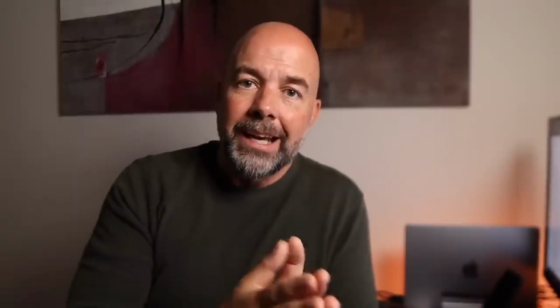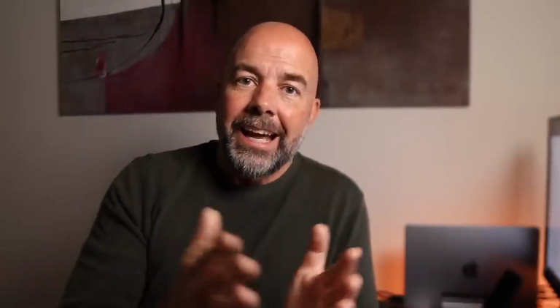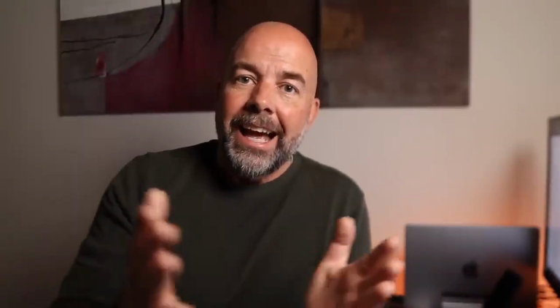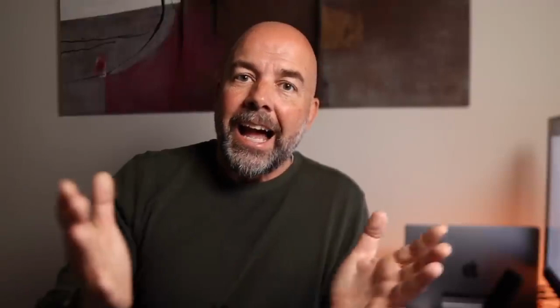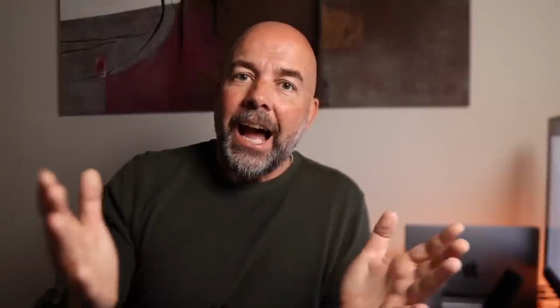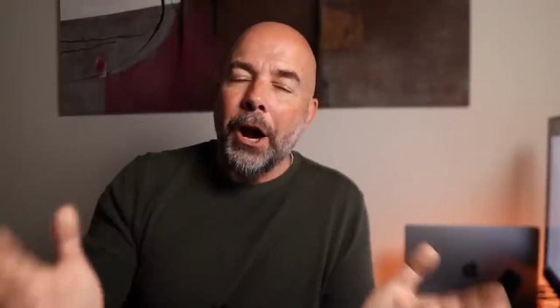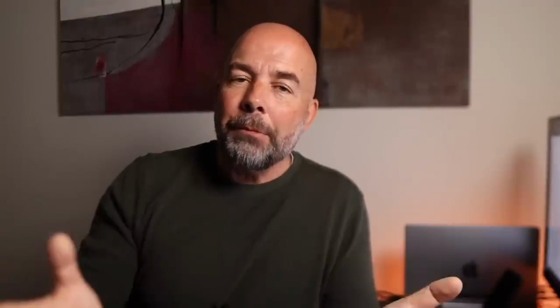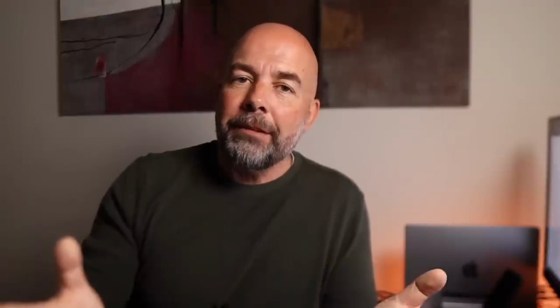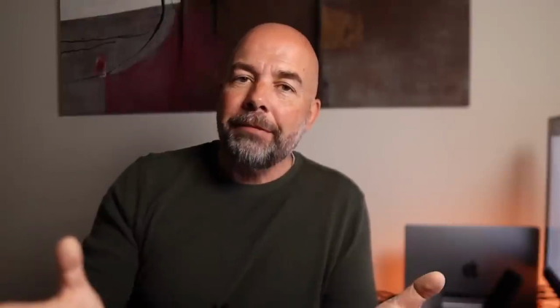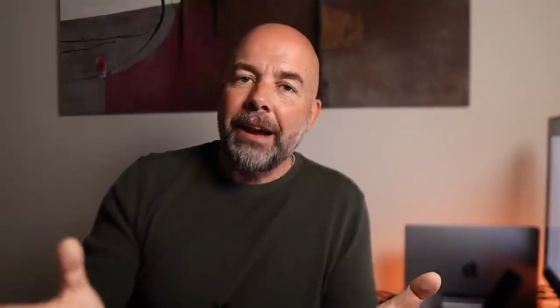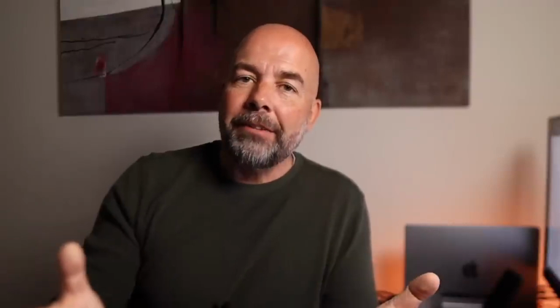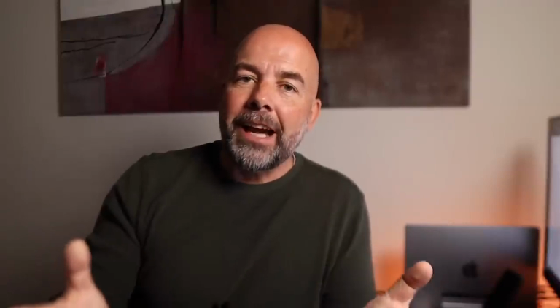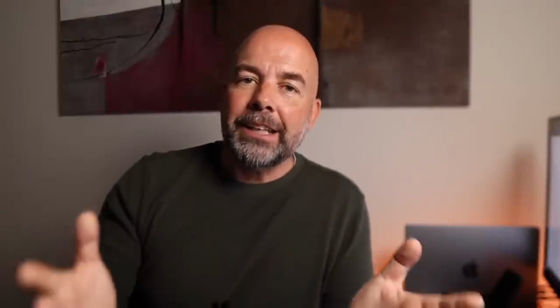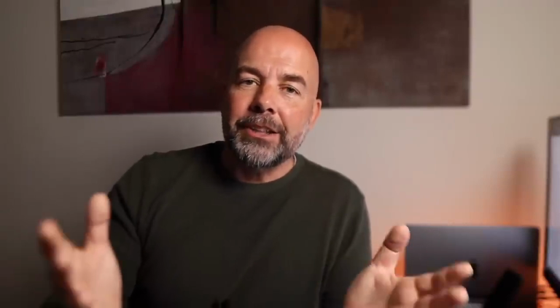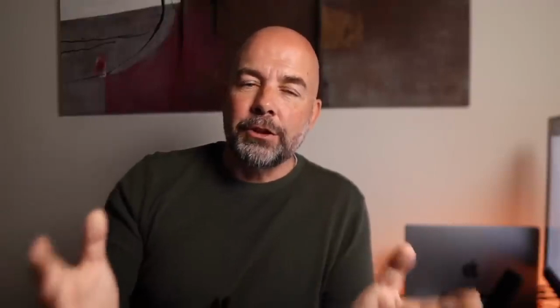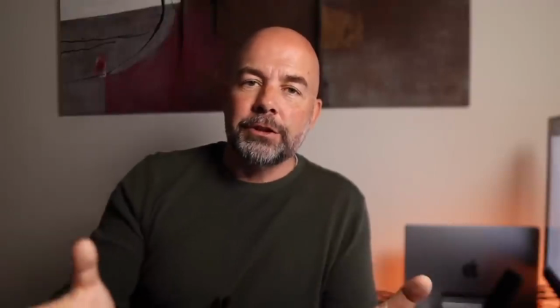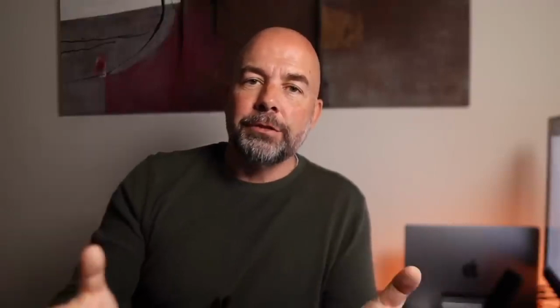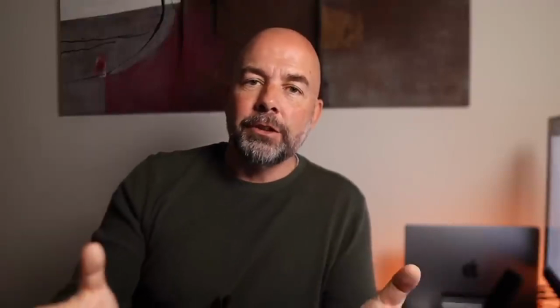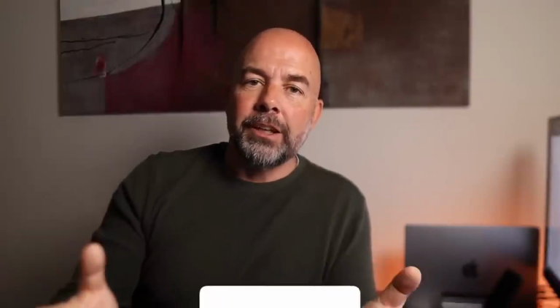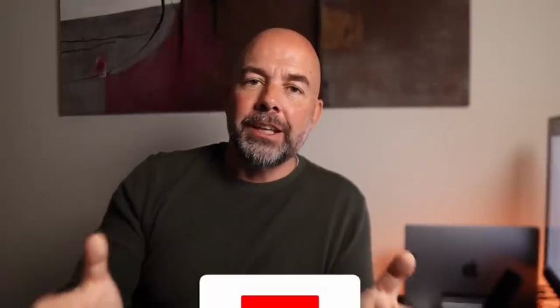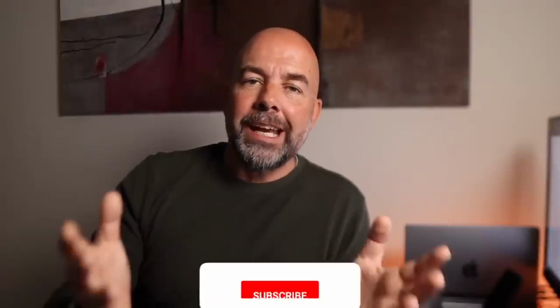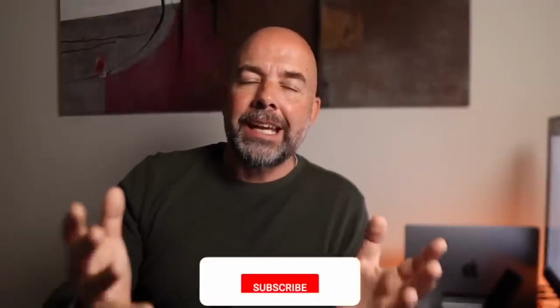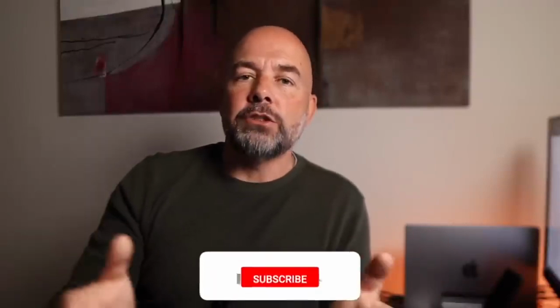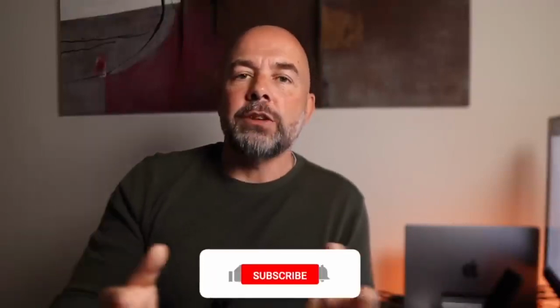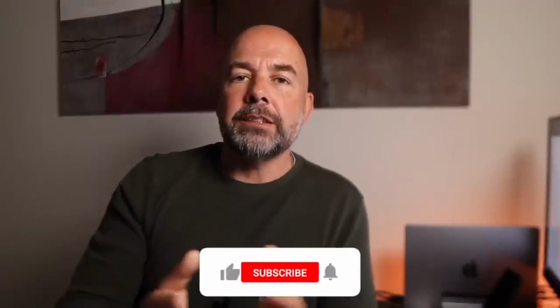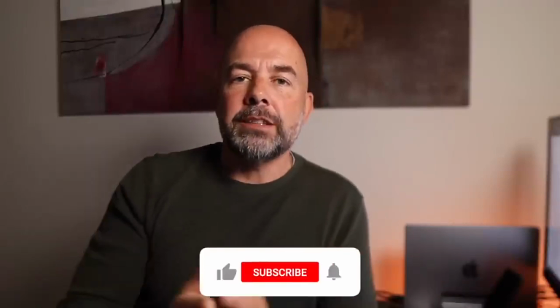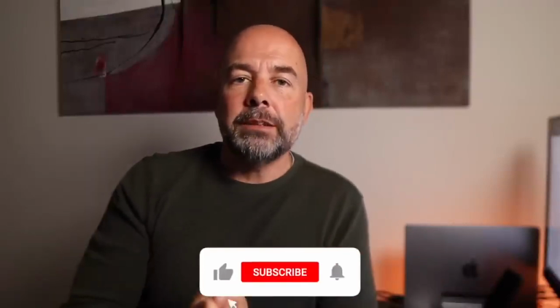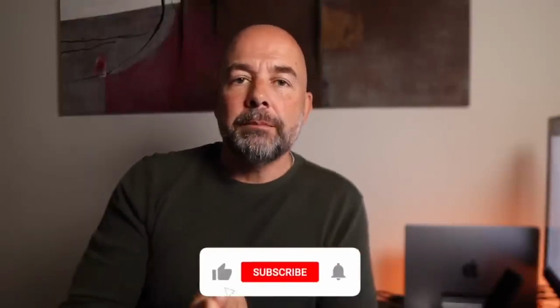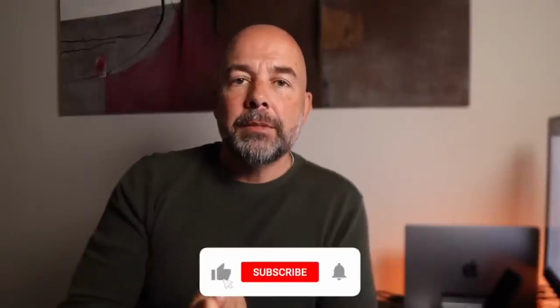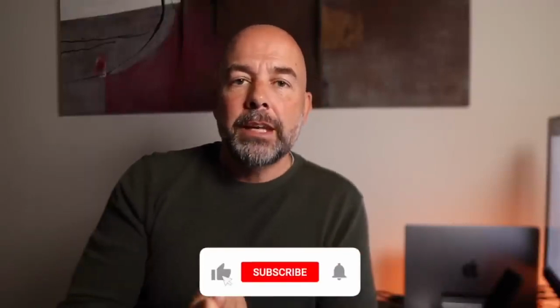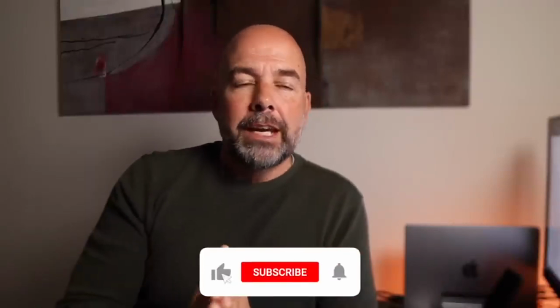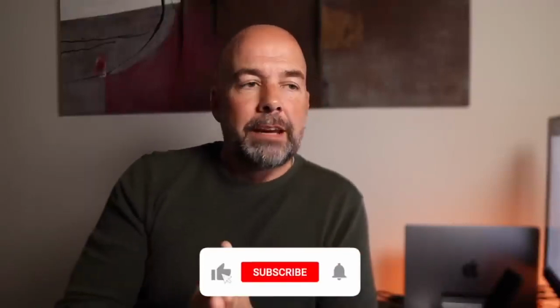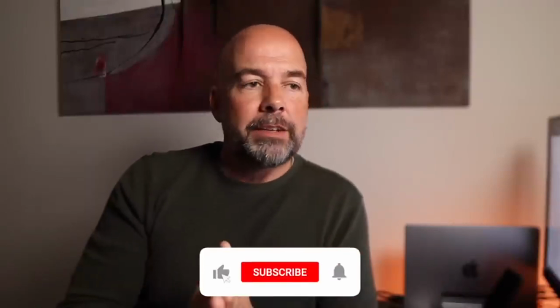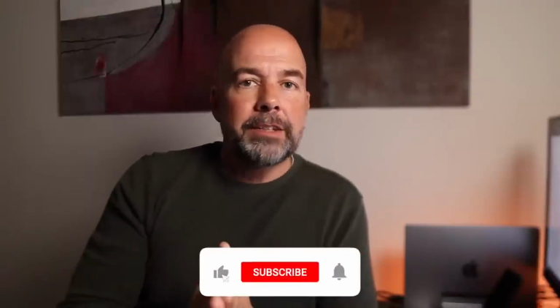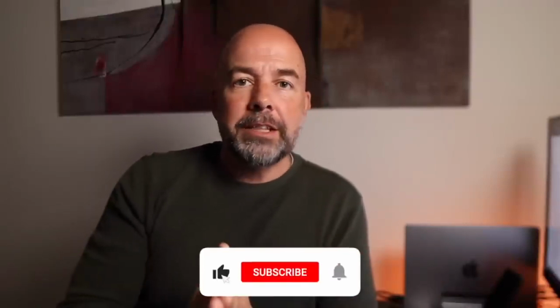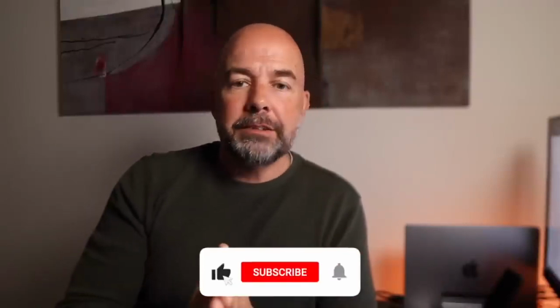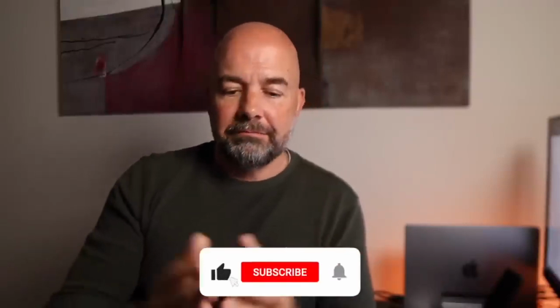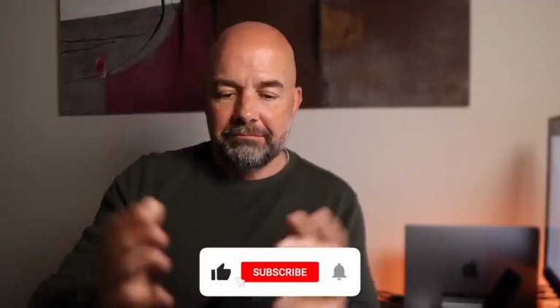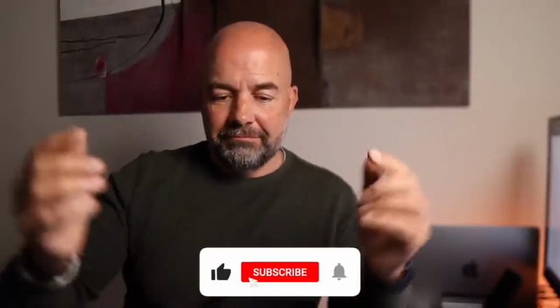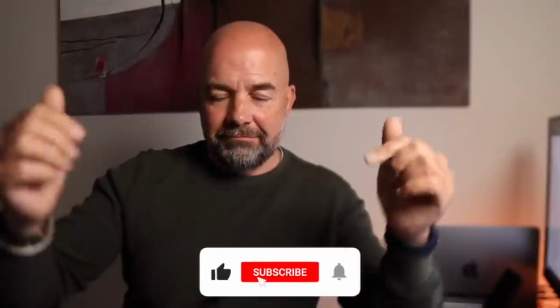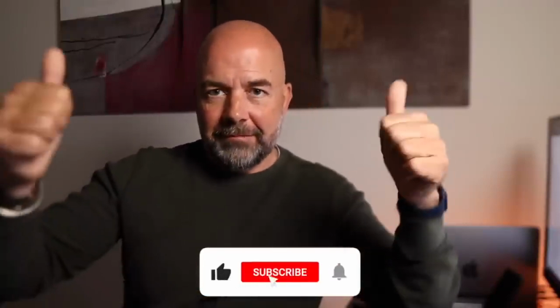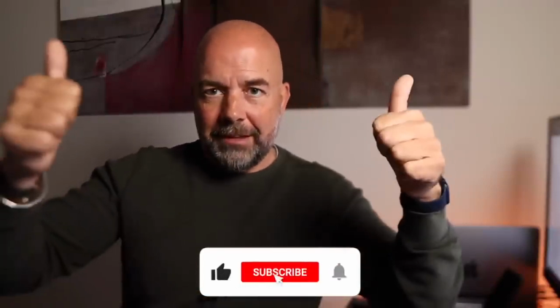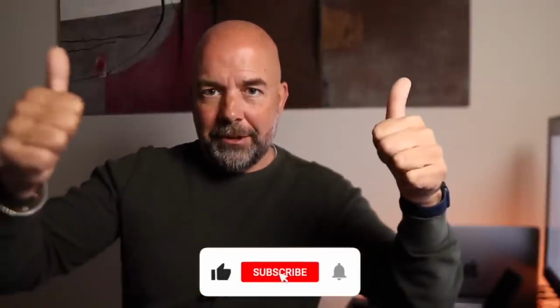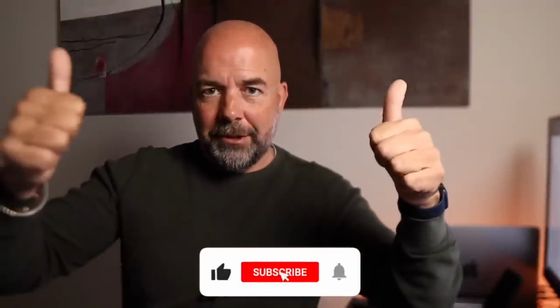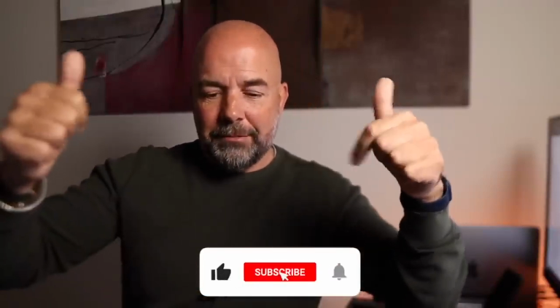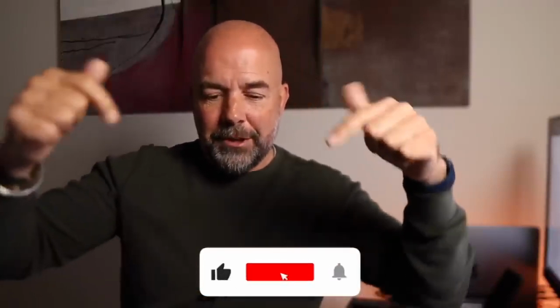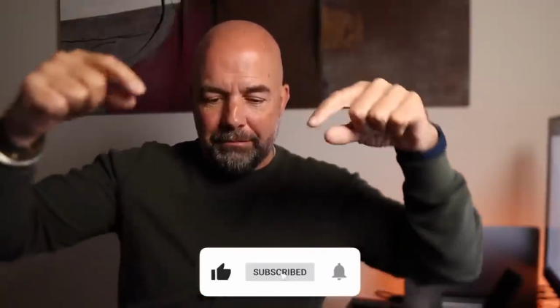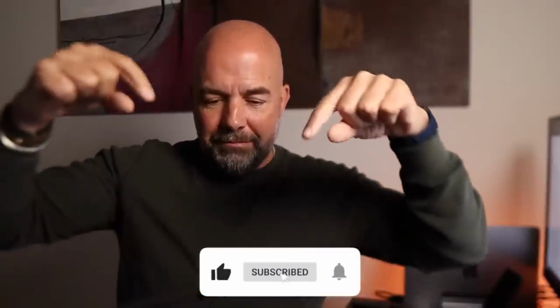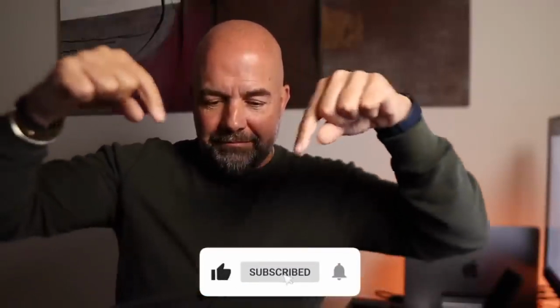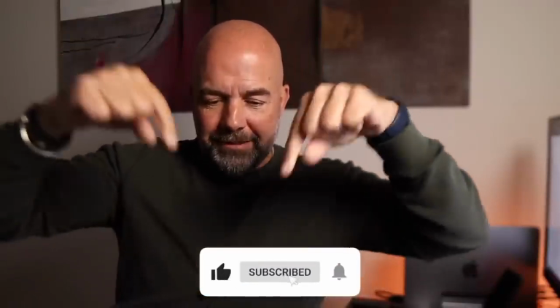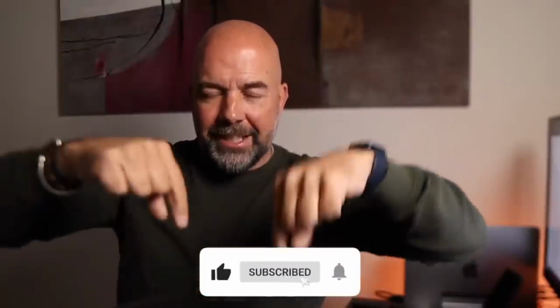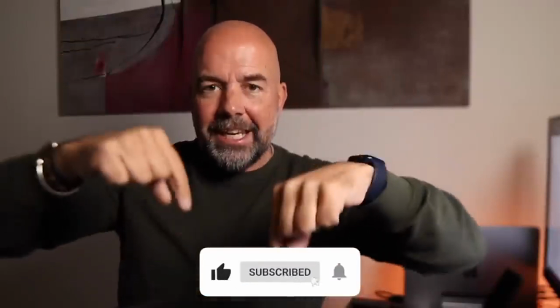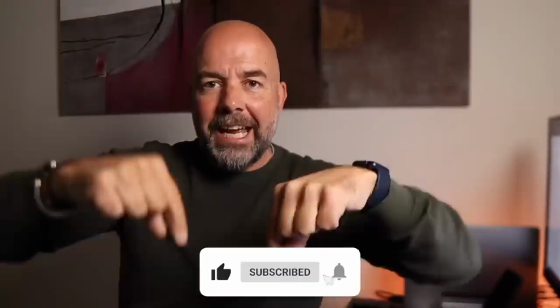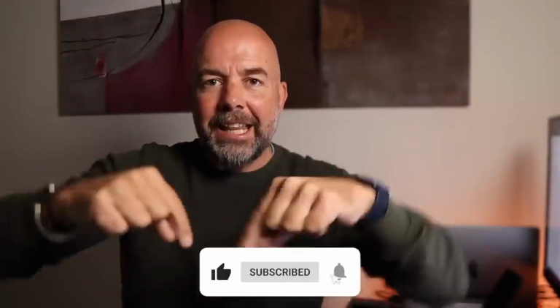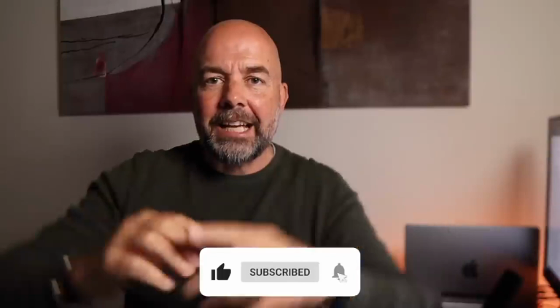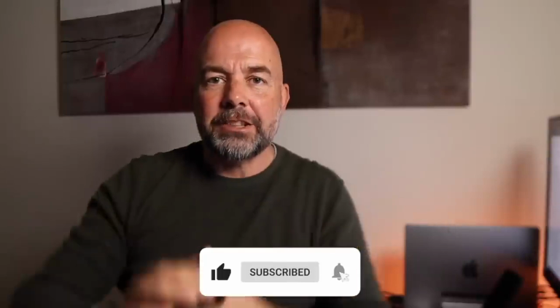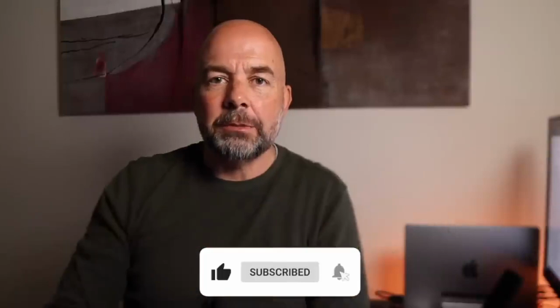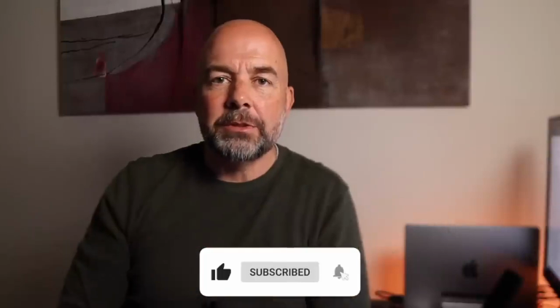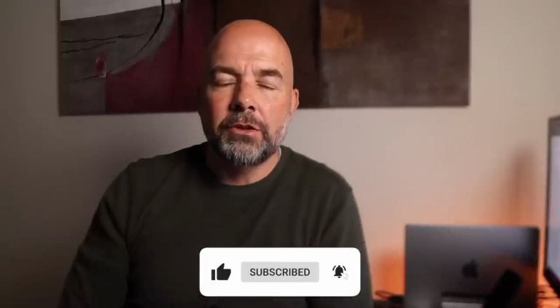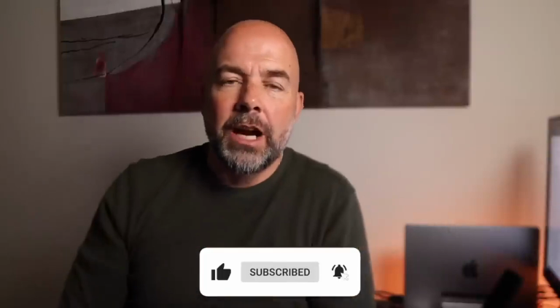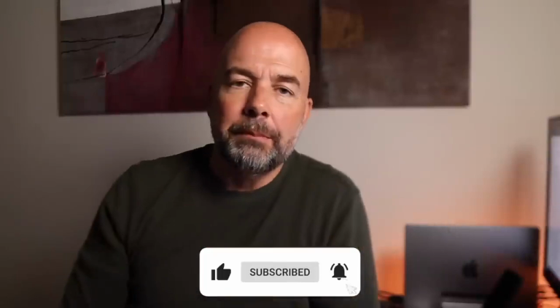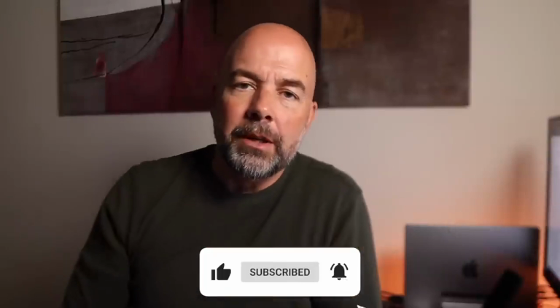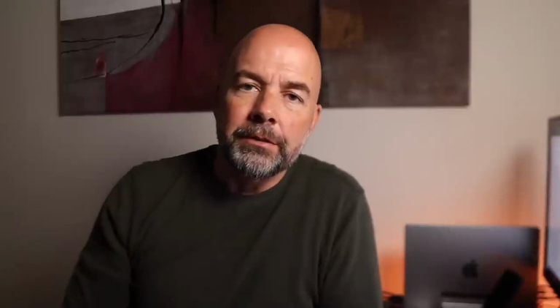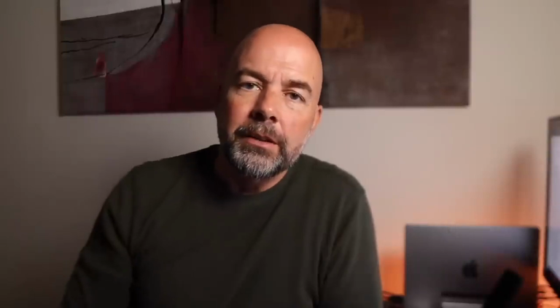I hope you found that useful and interesting. If you did, give it a thumbs up and hit that subscribe button.